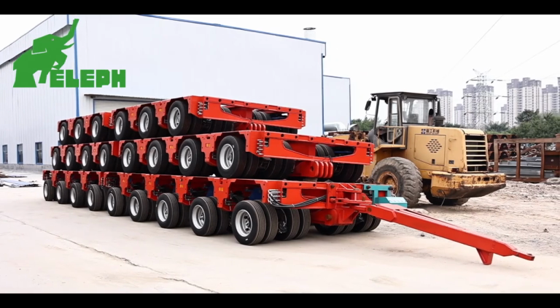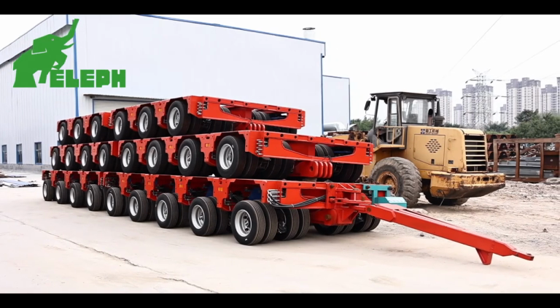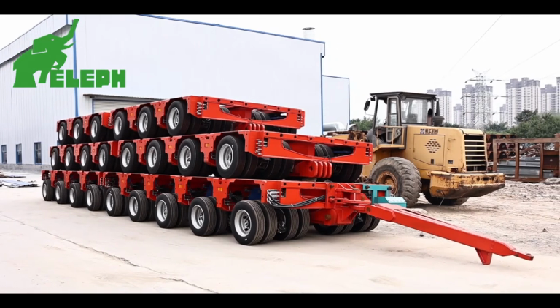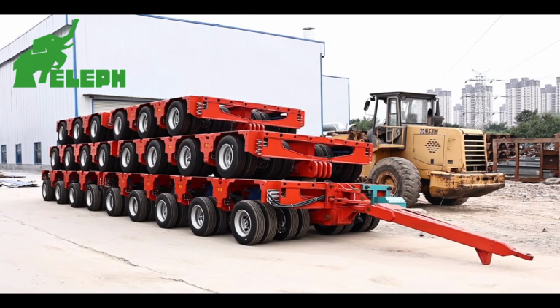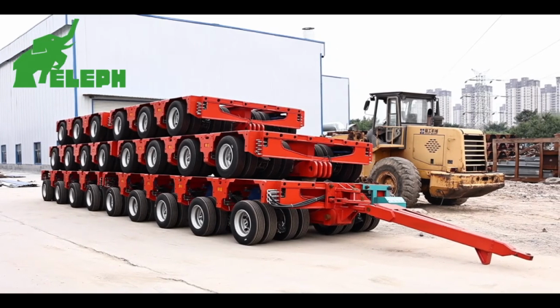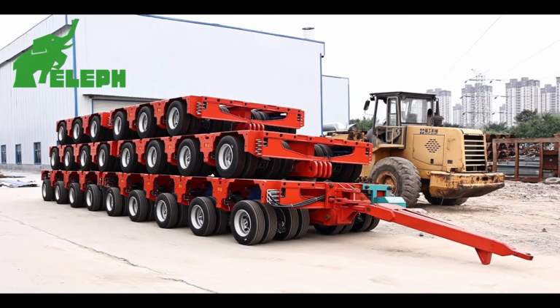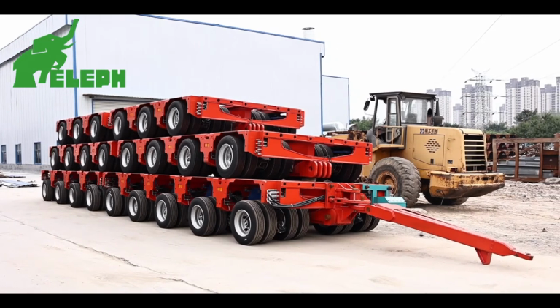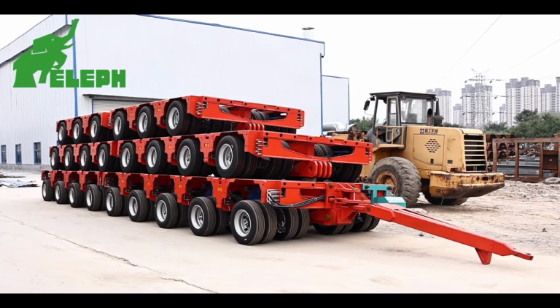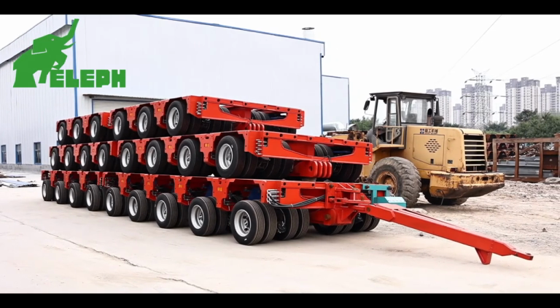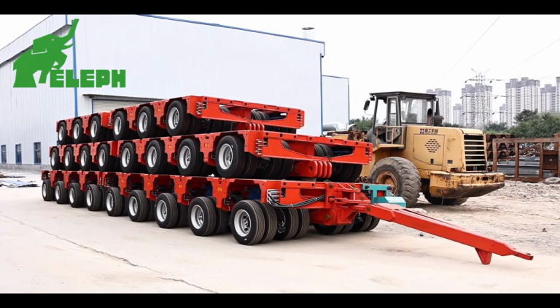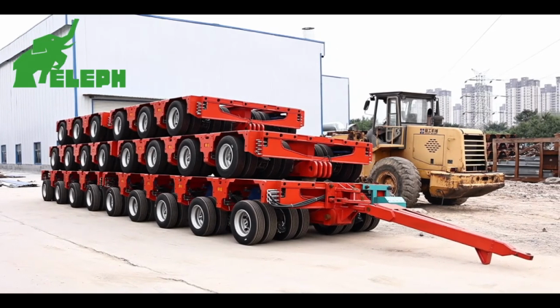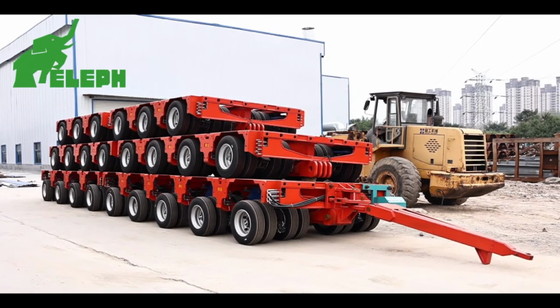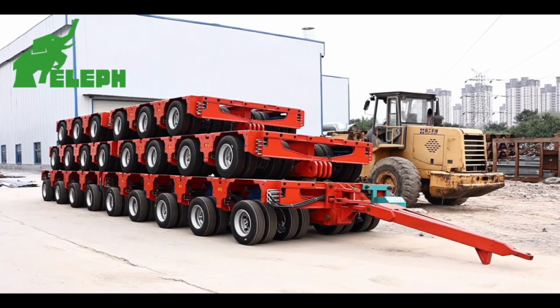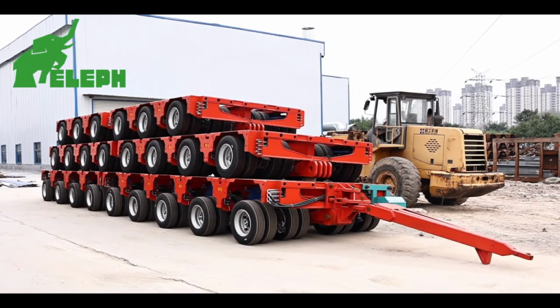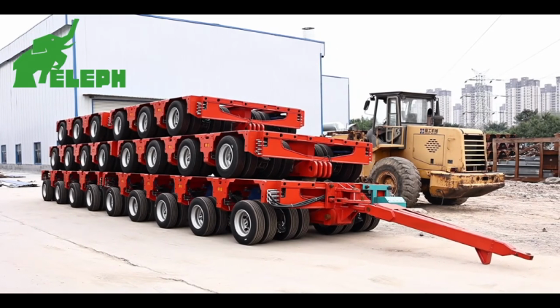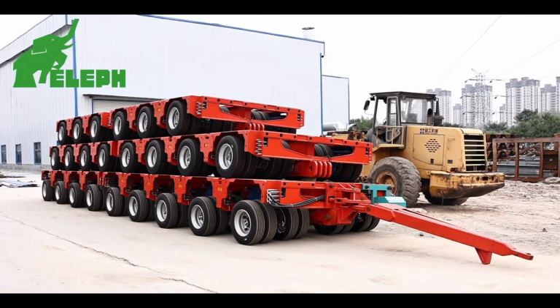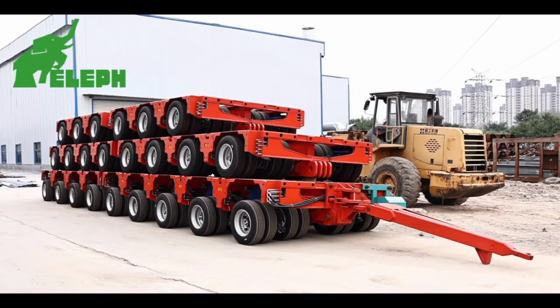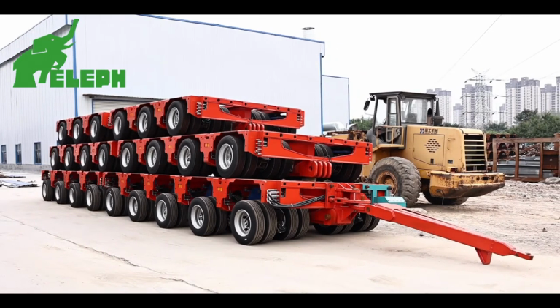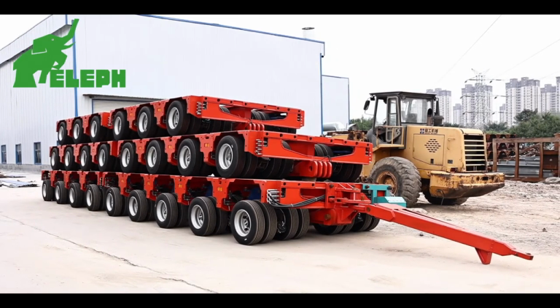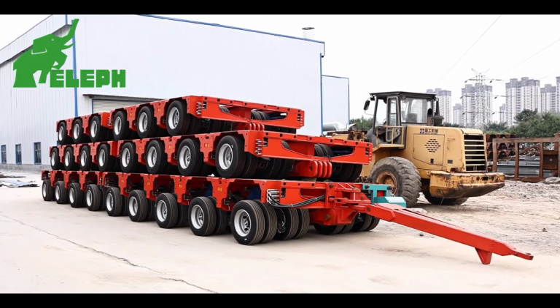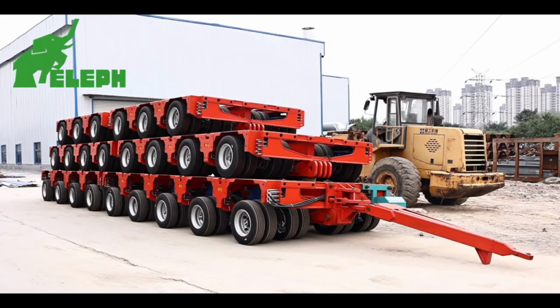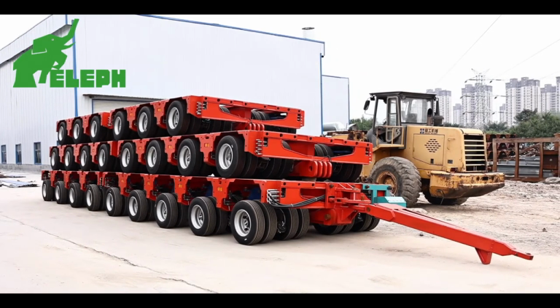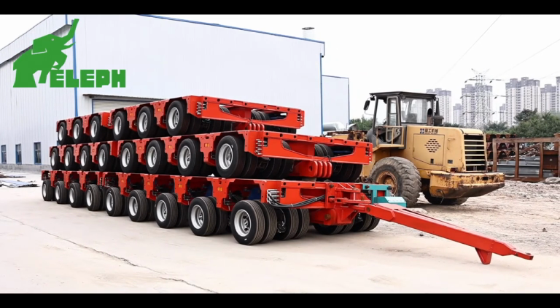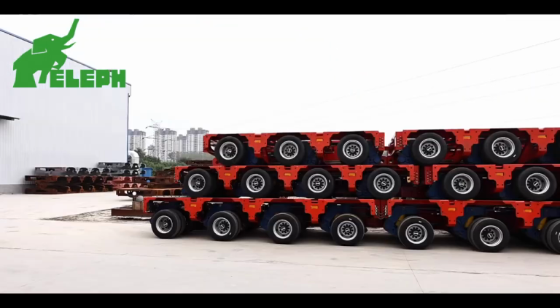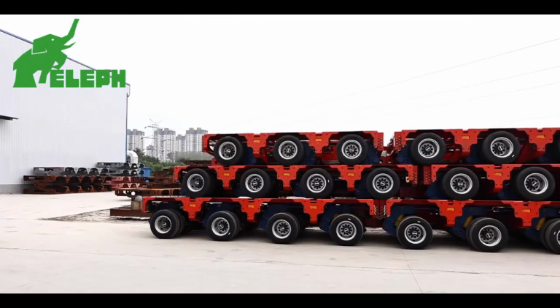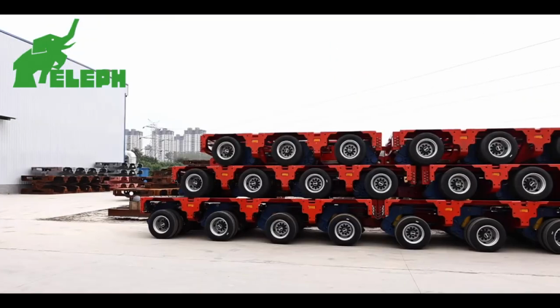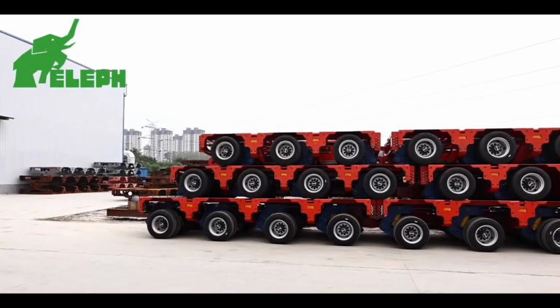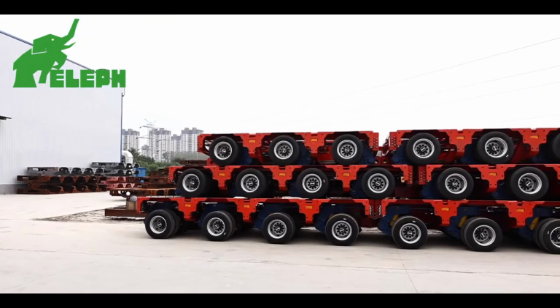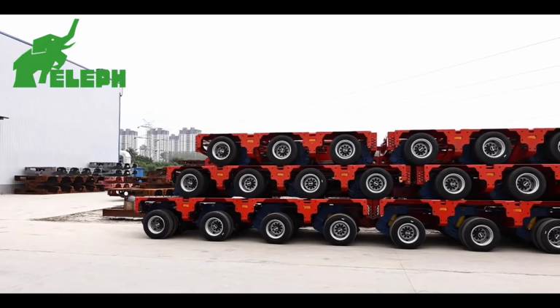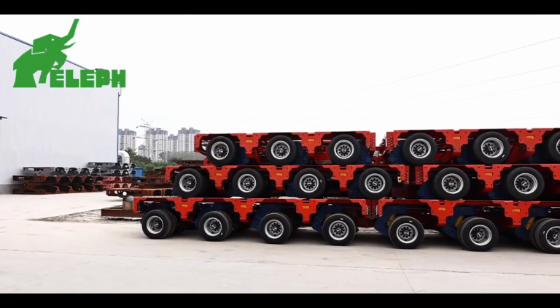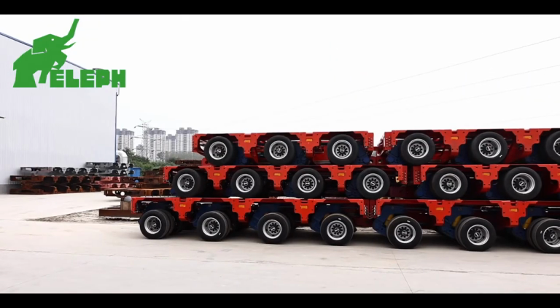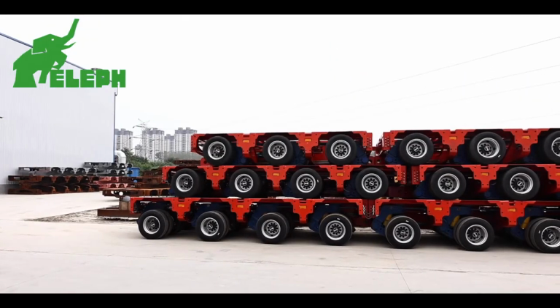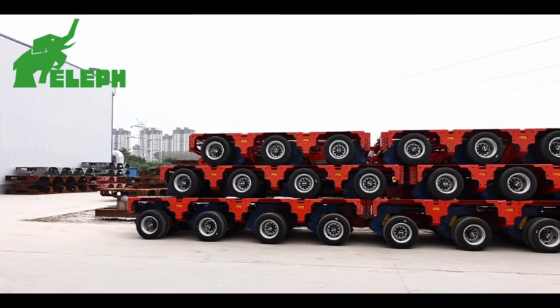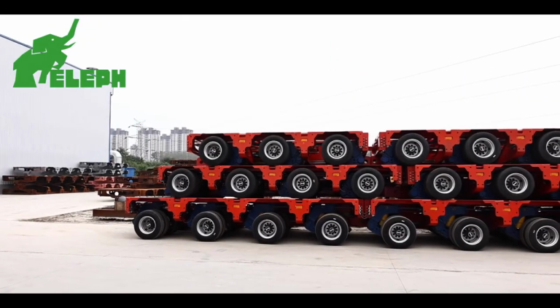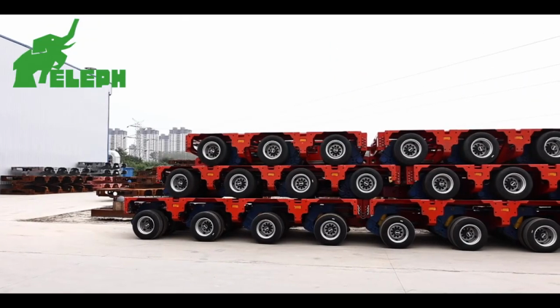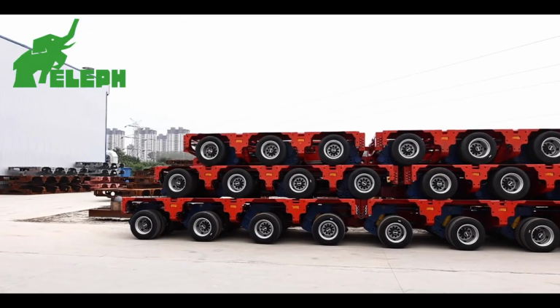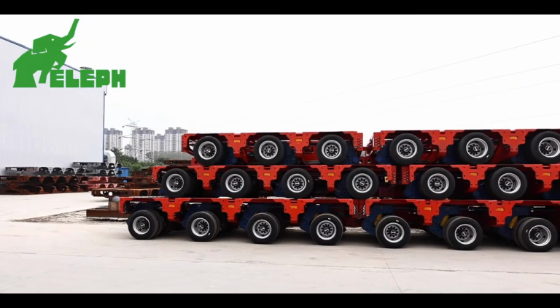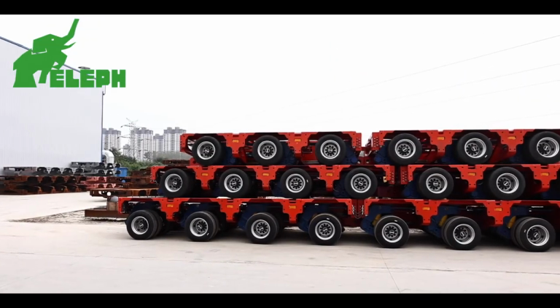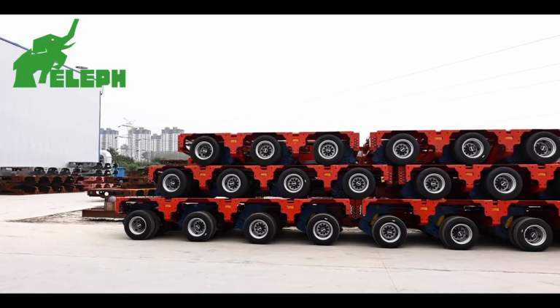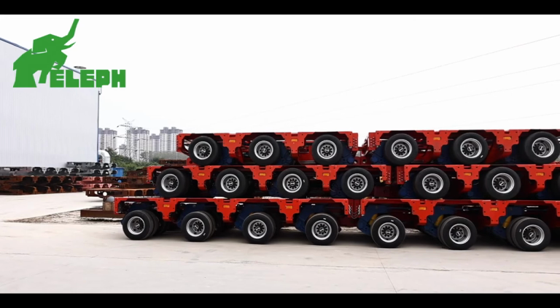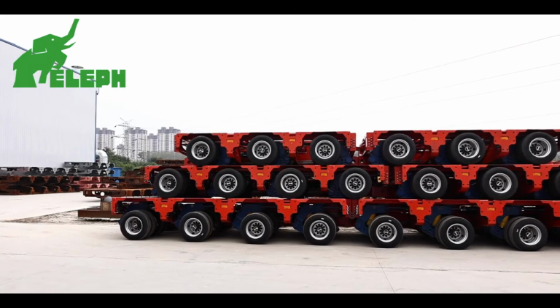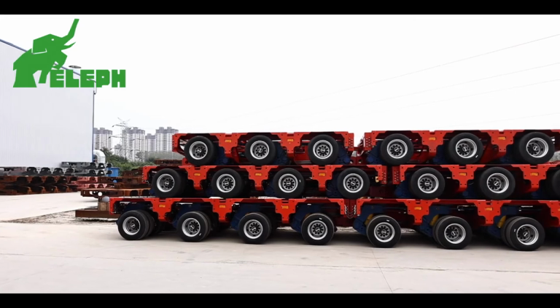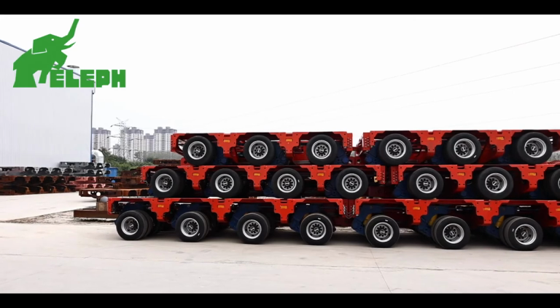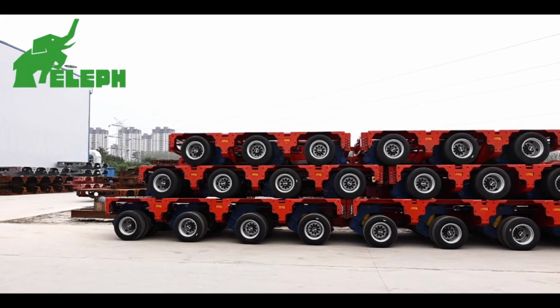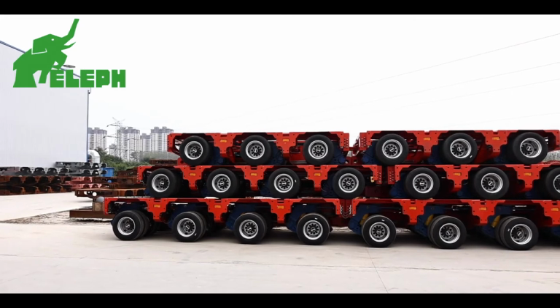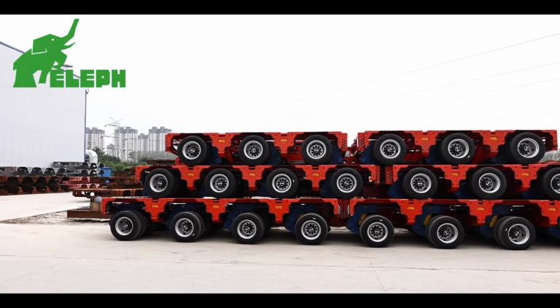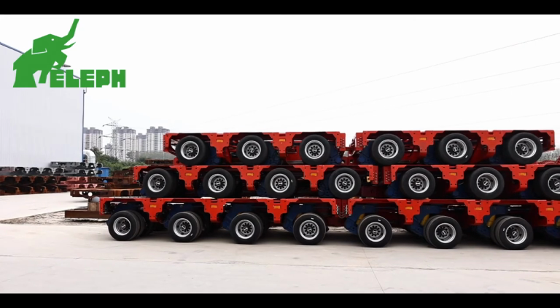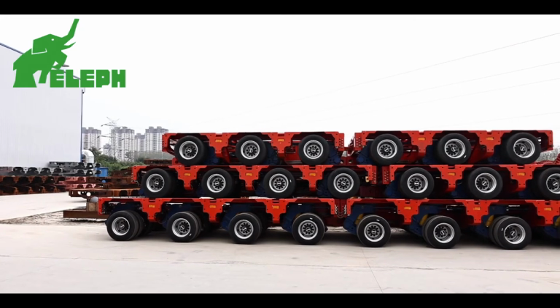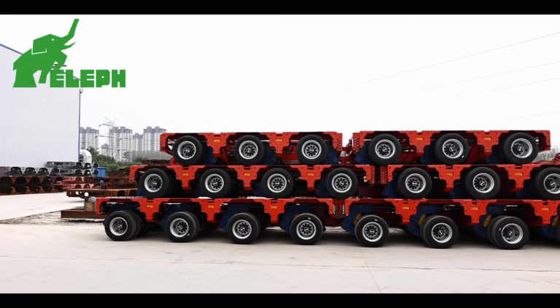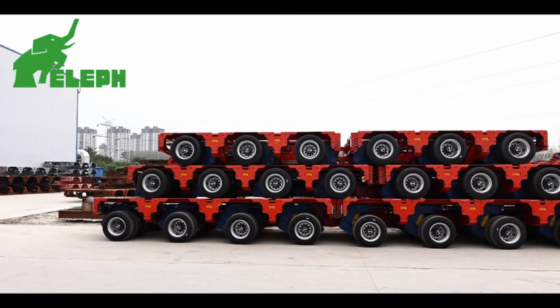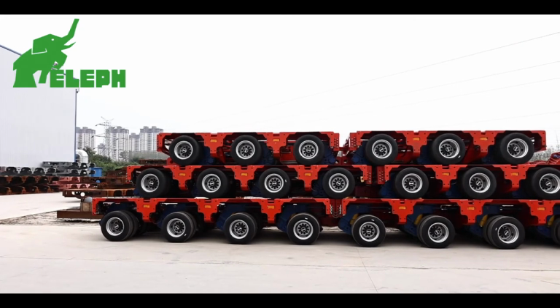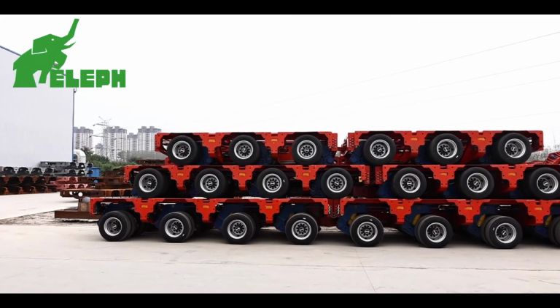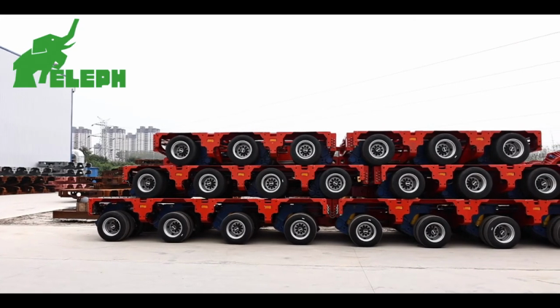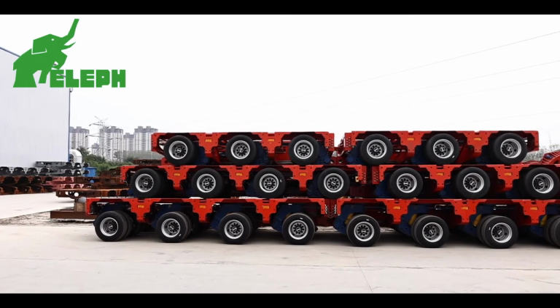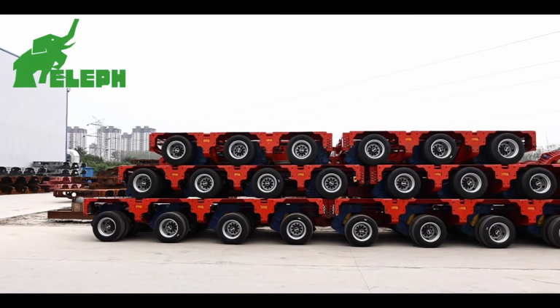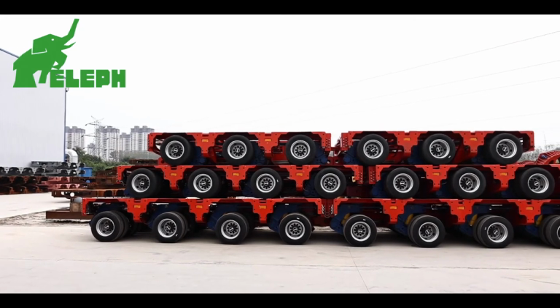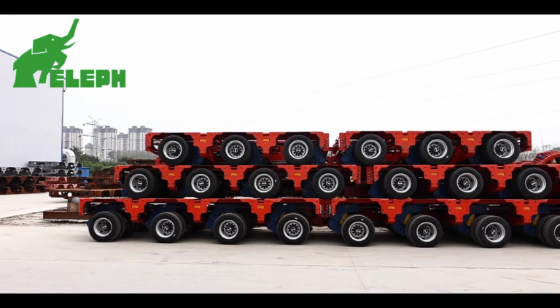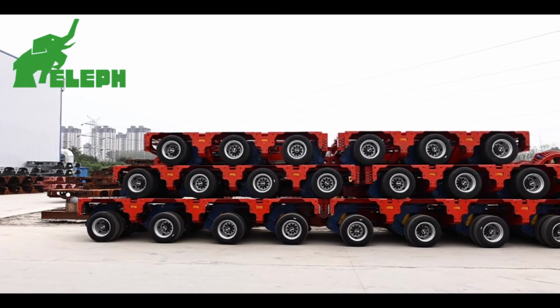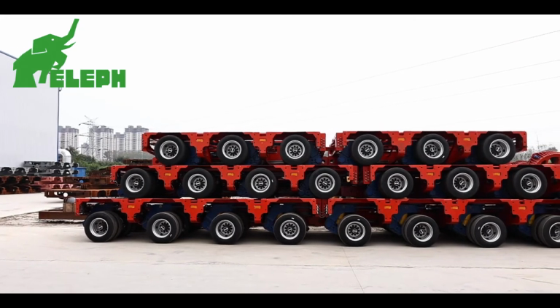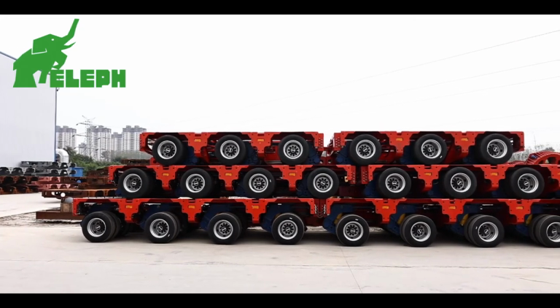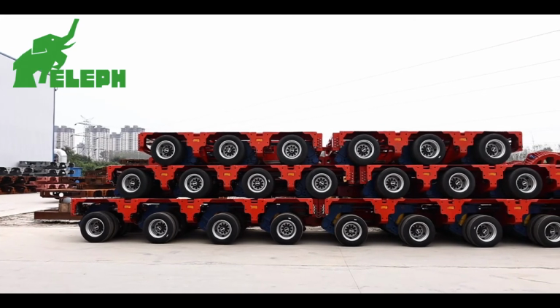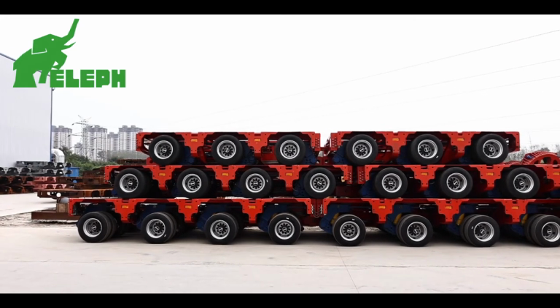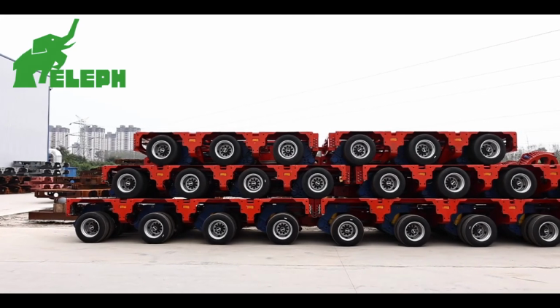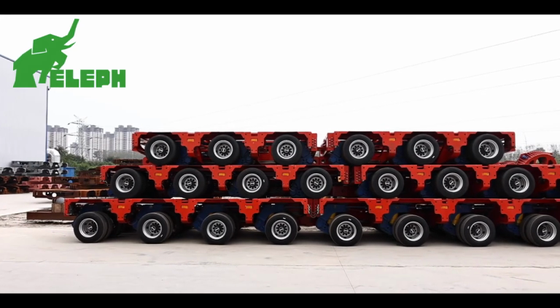ELEF designed and produced a model called Land Super Hercules, which is a hydraulic axis modular transporter.